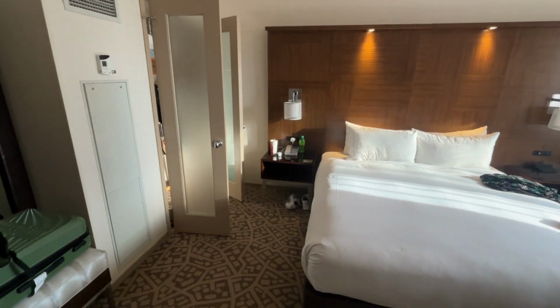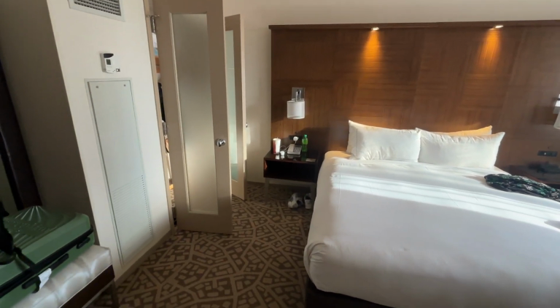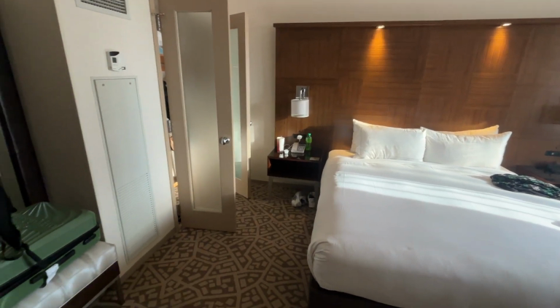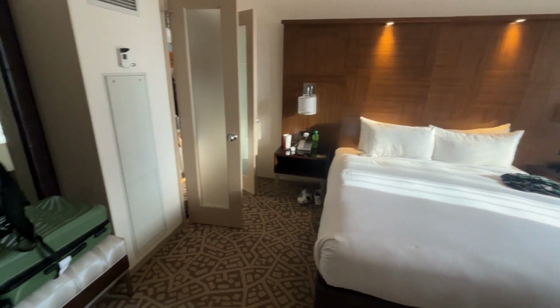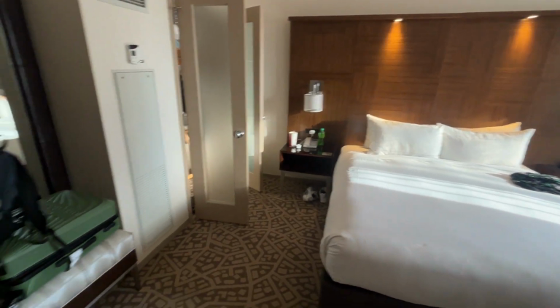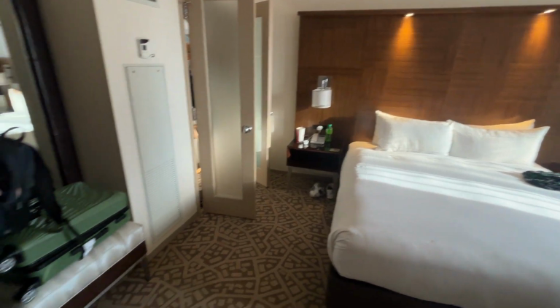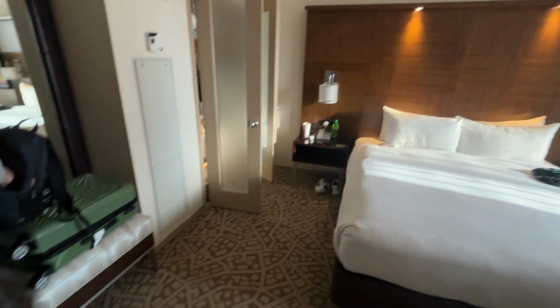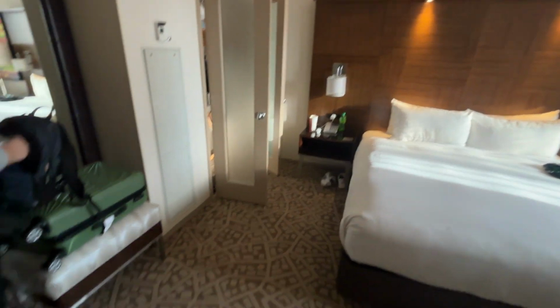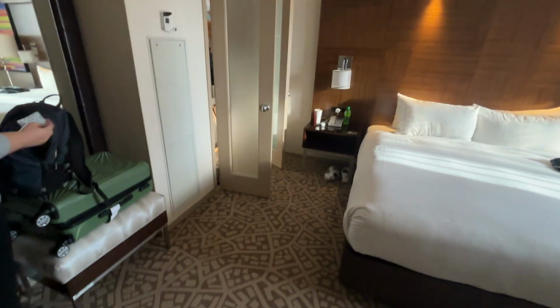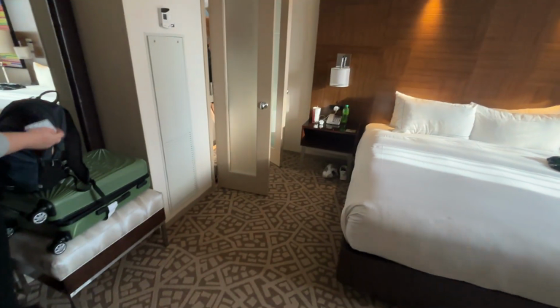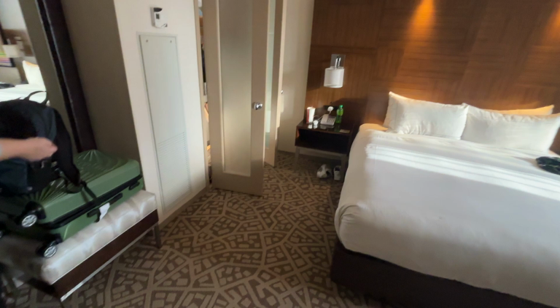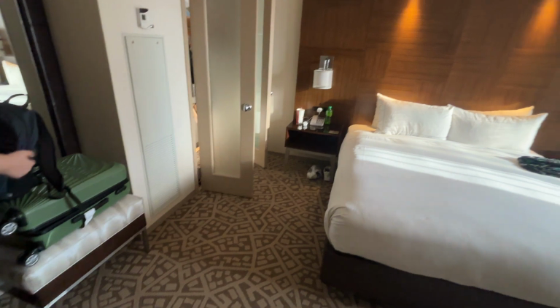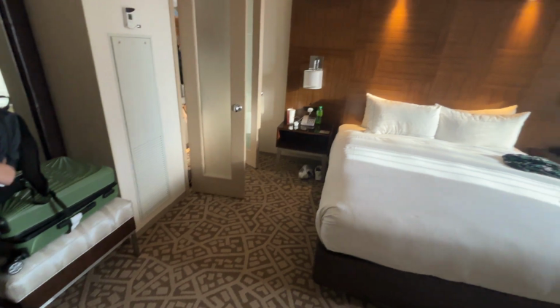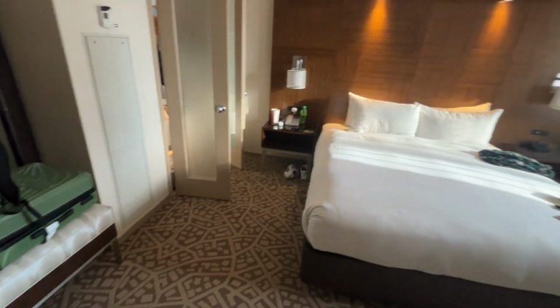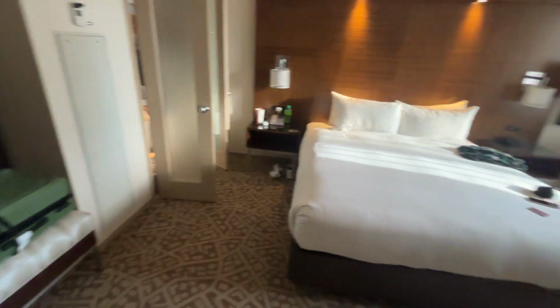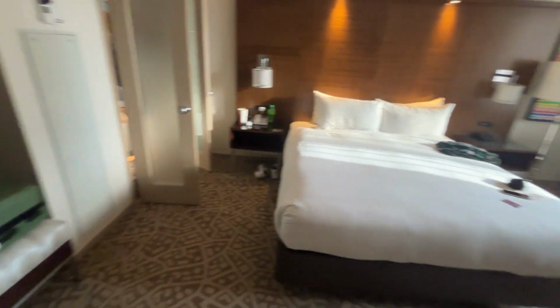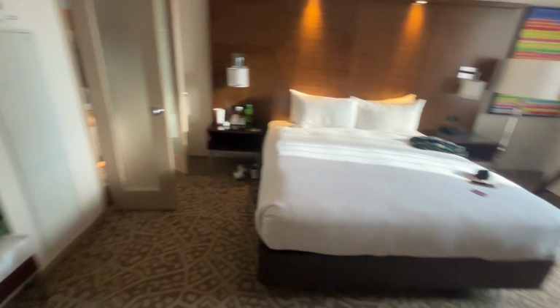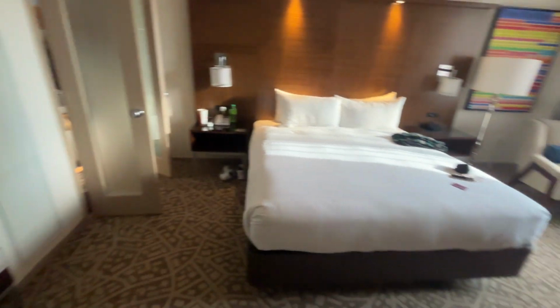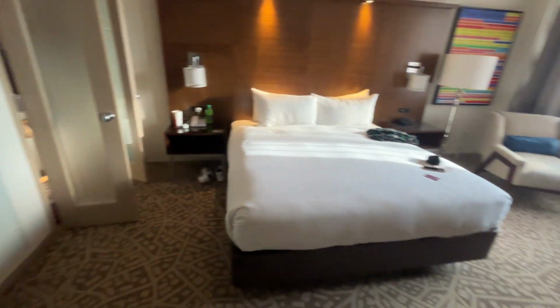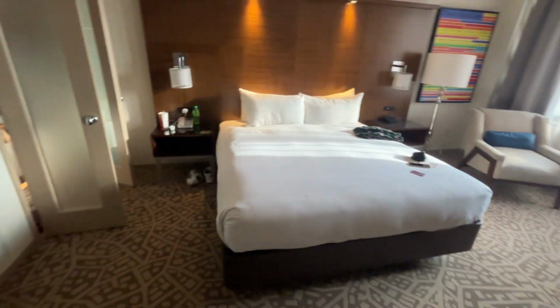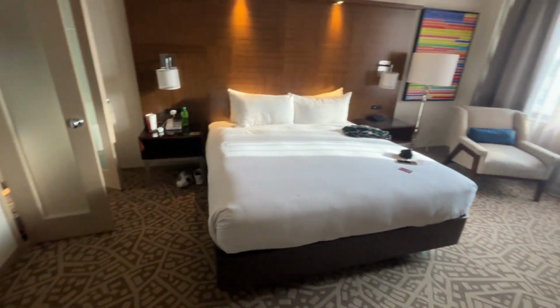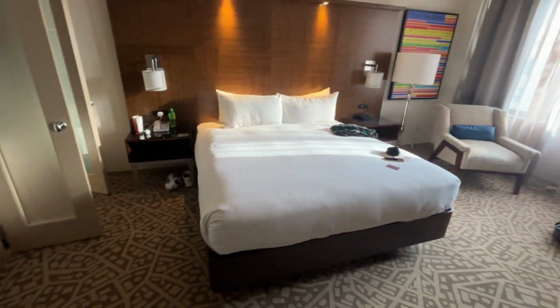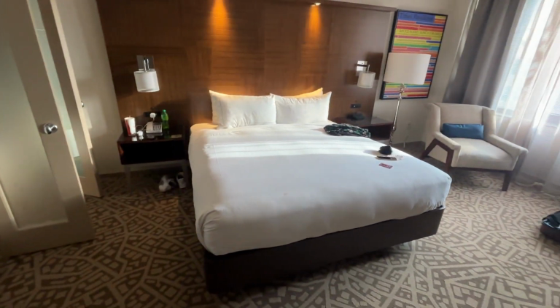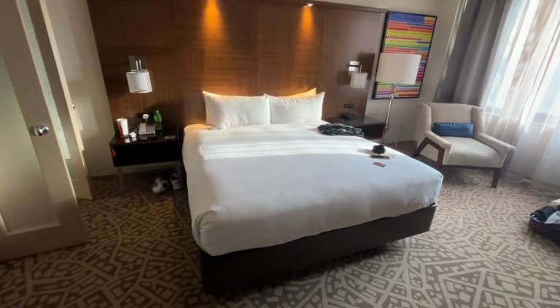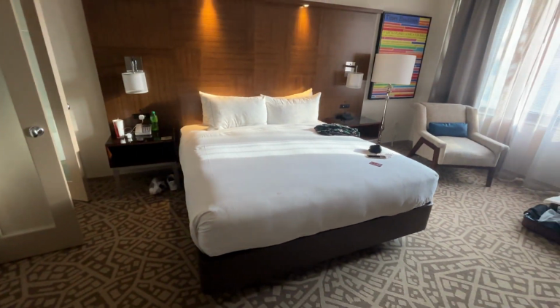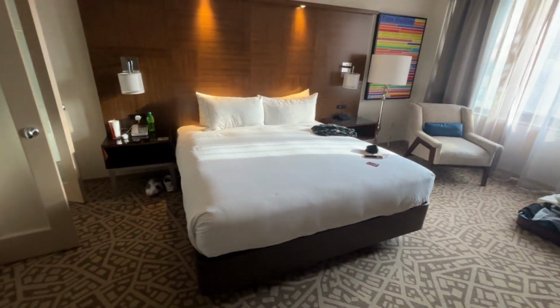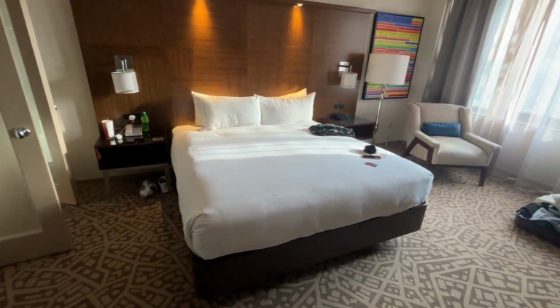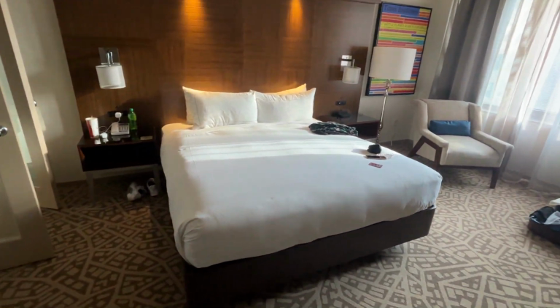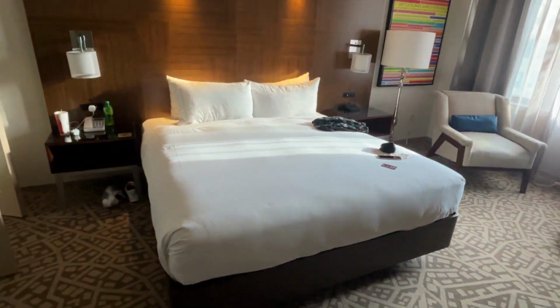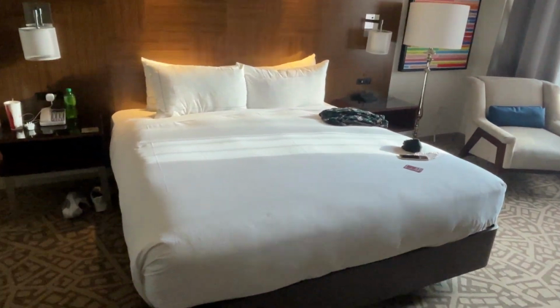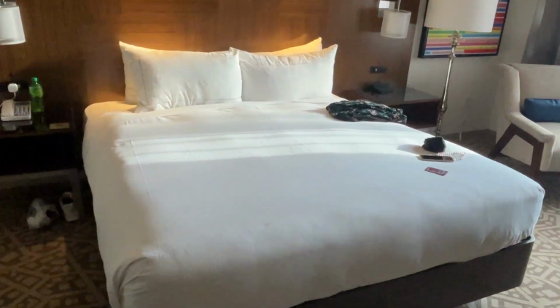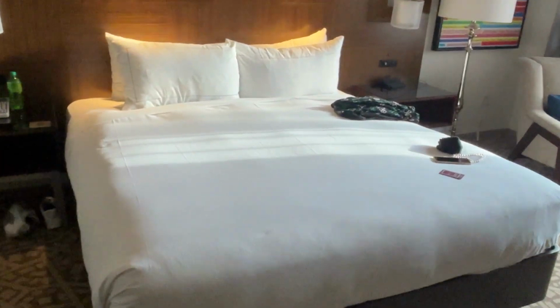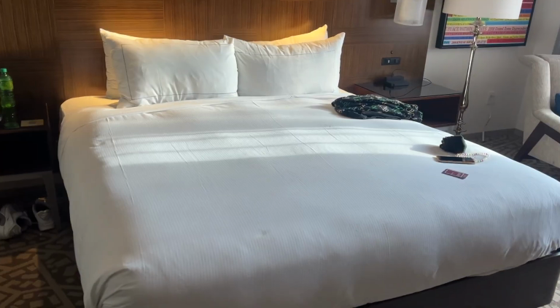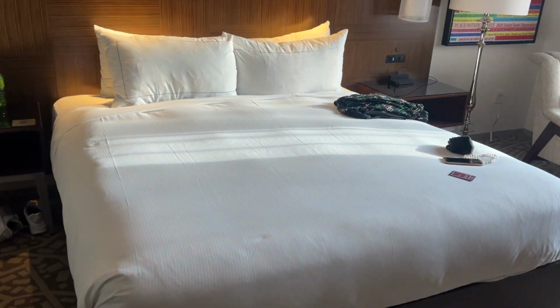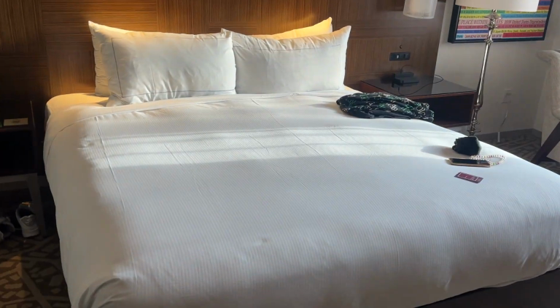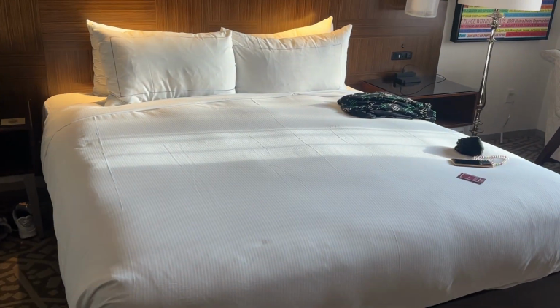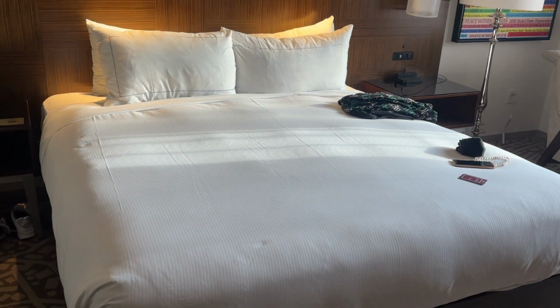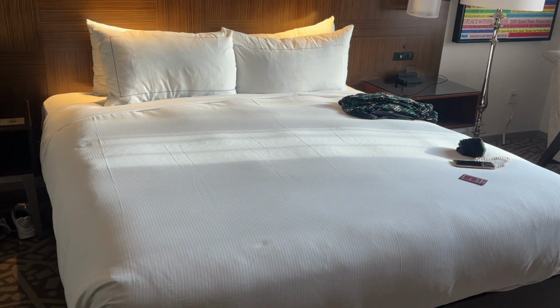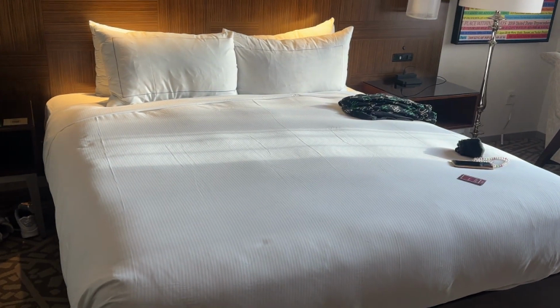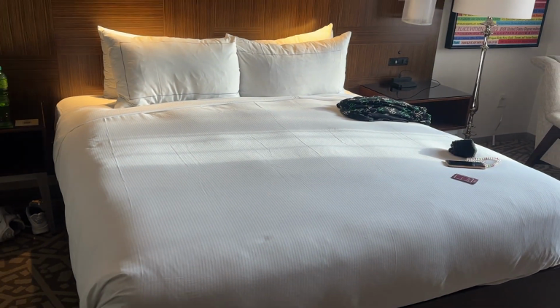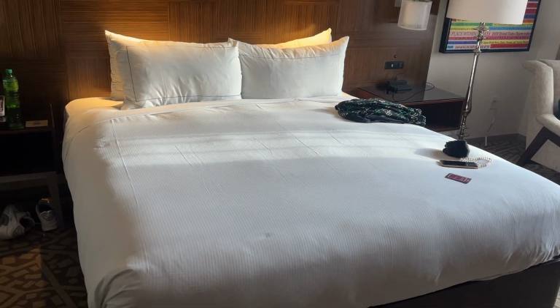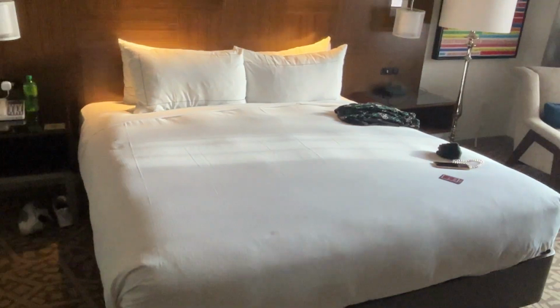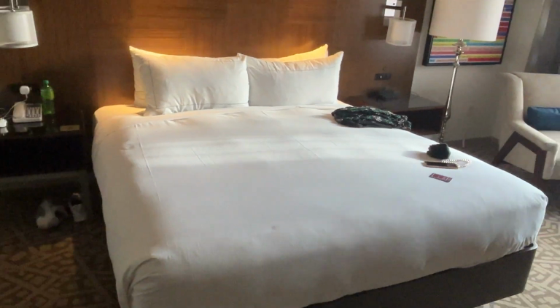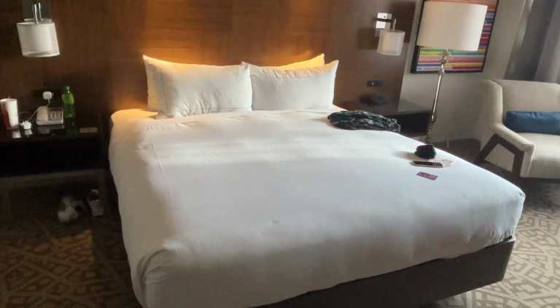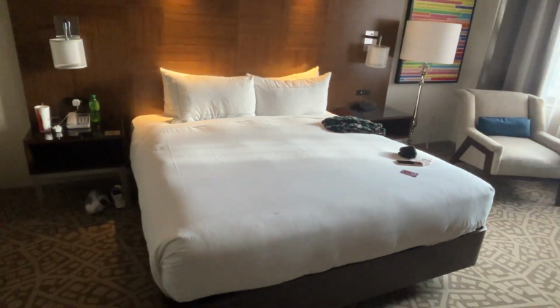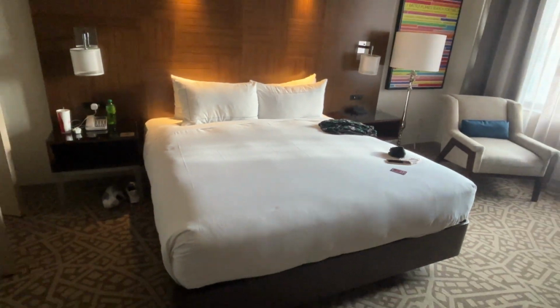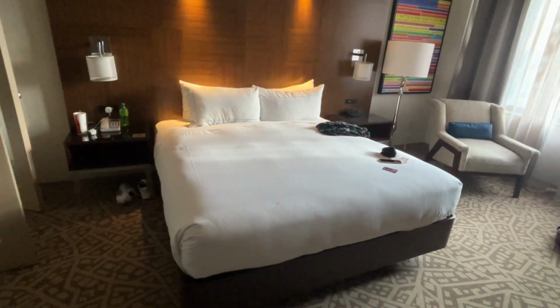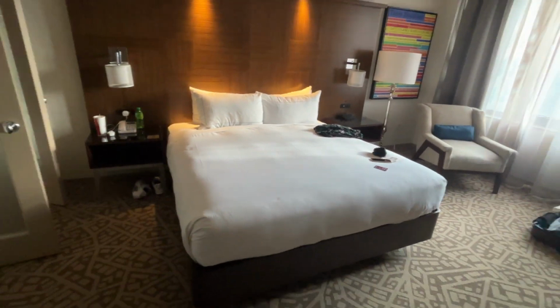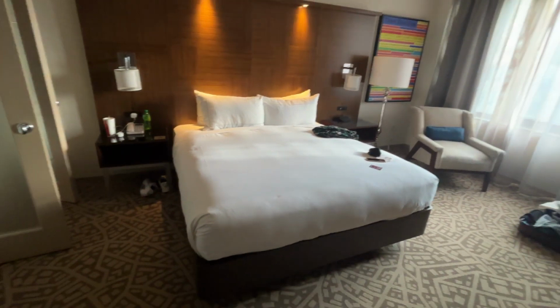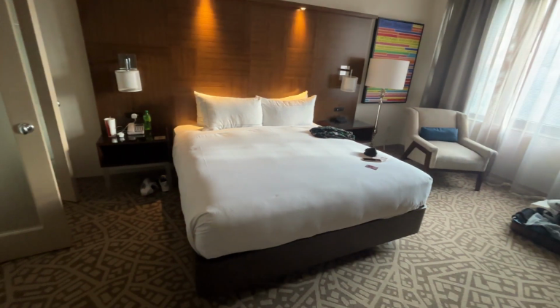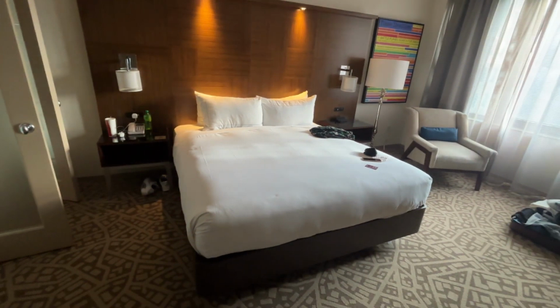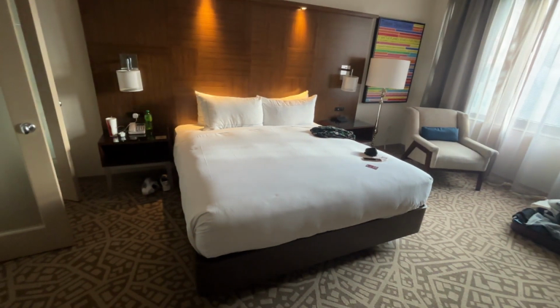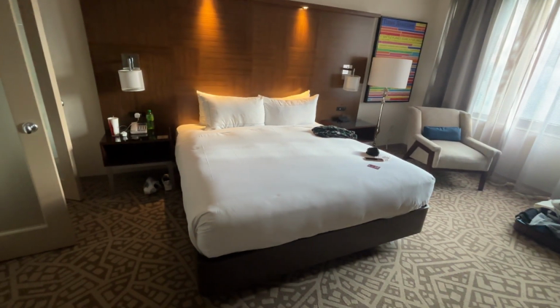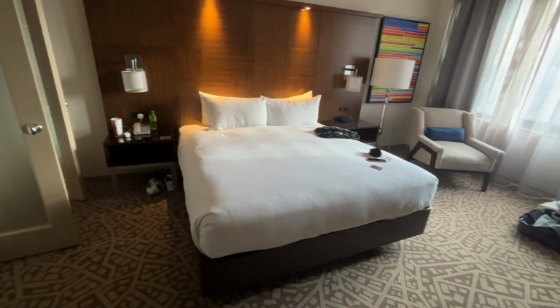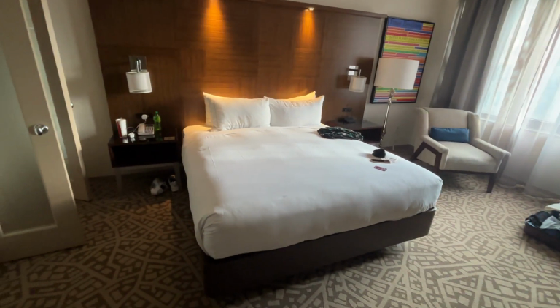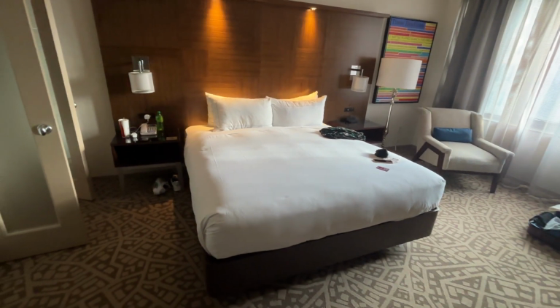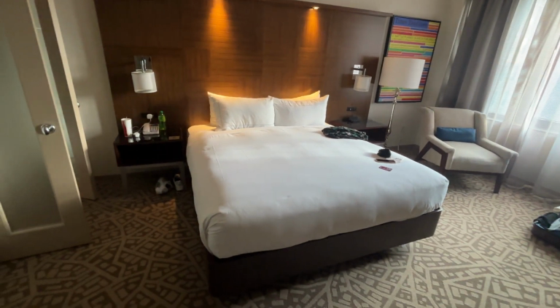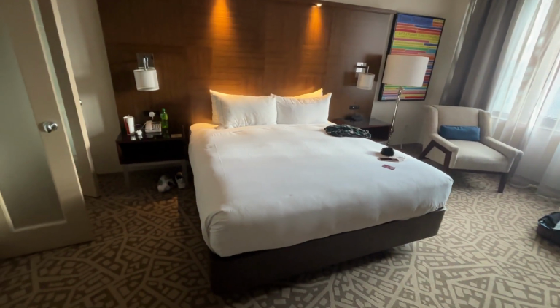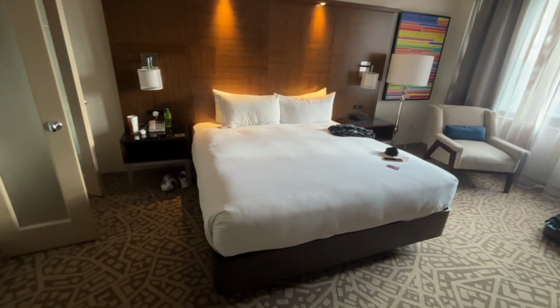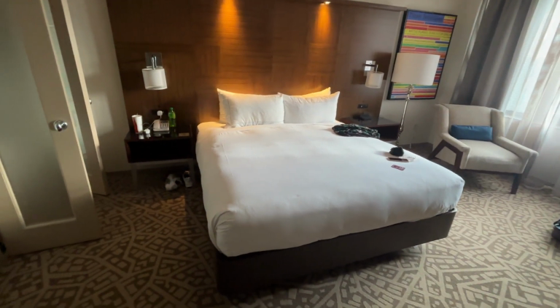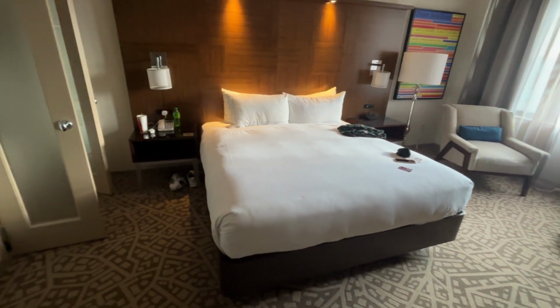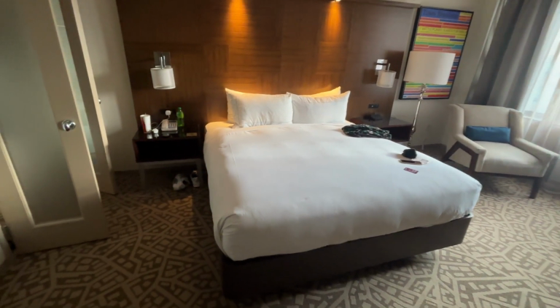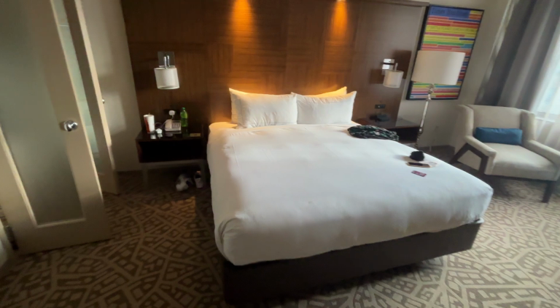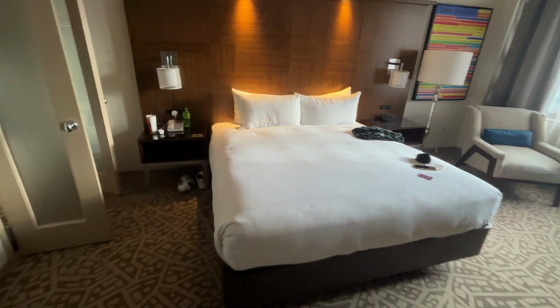So you walk in, and literally there's a big bed there, very comfortable. I've been here for one night already, that's why some of our bits and pieces are about.